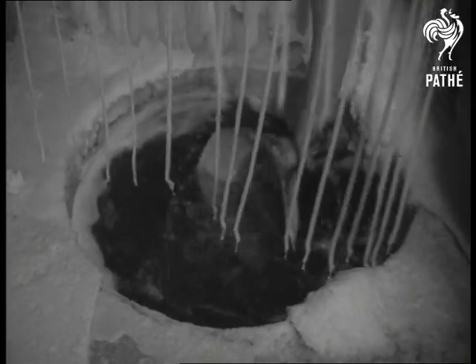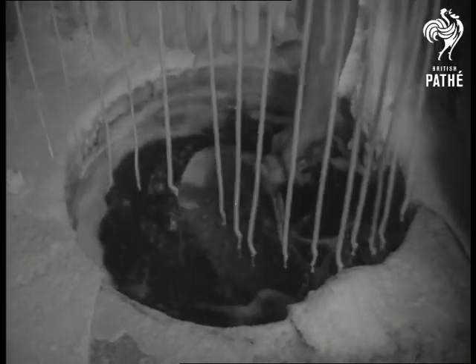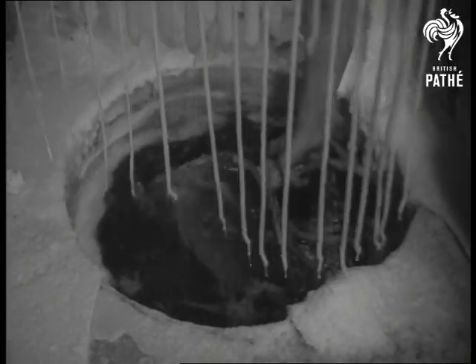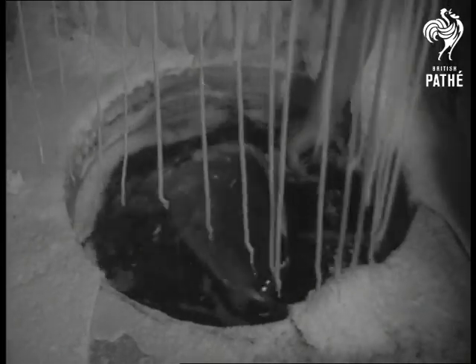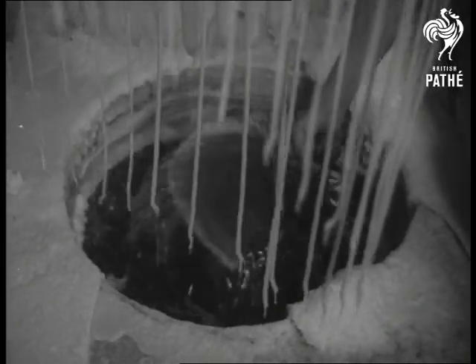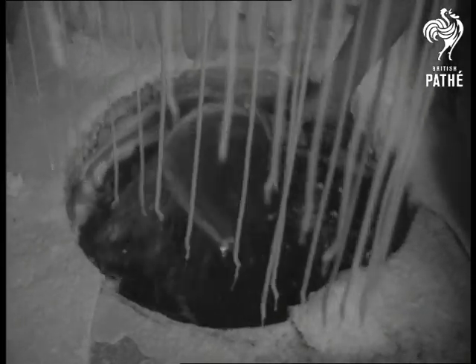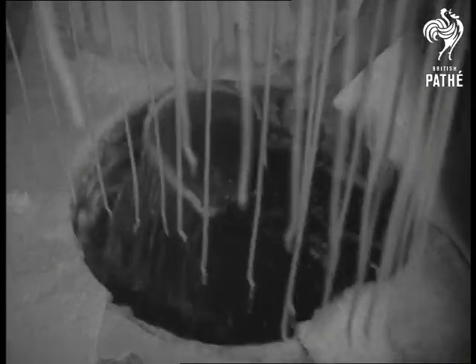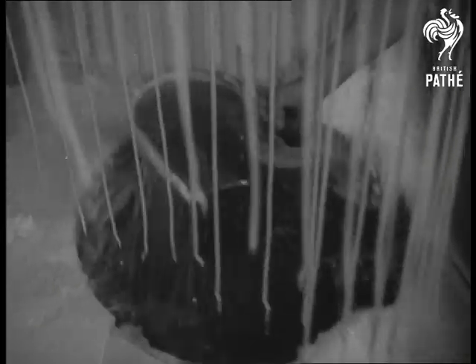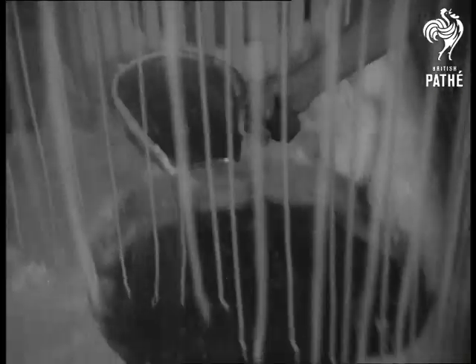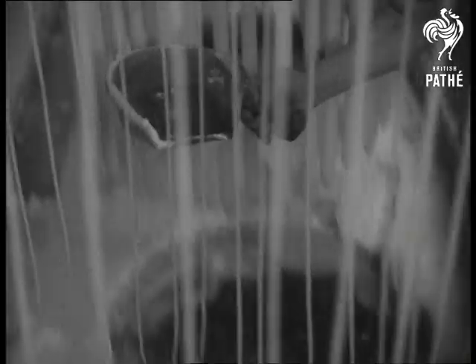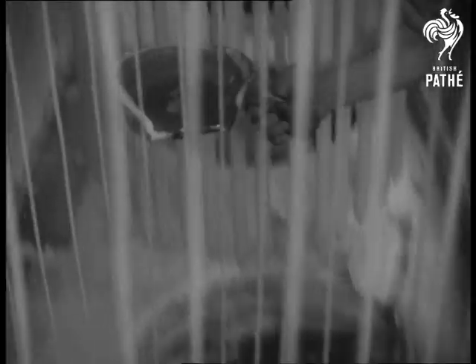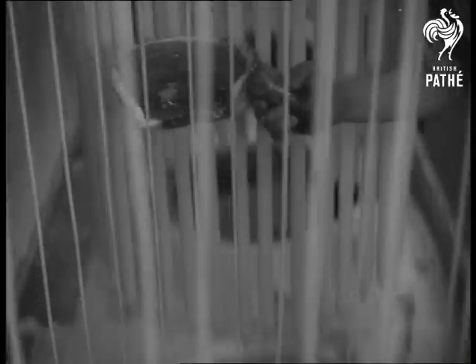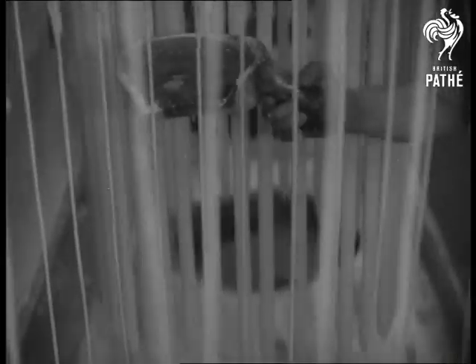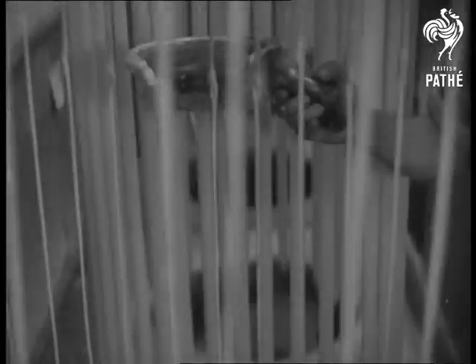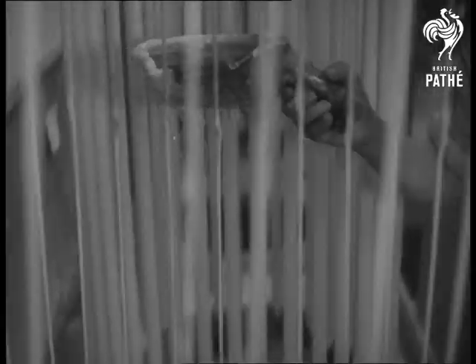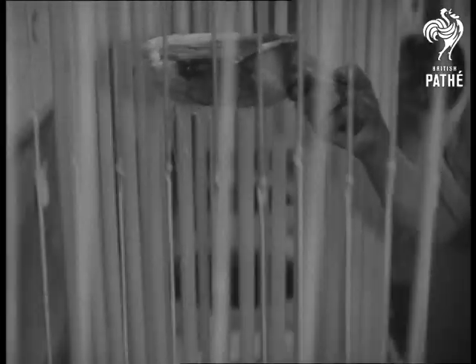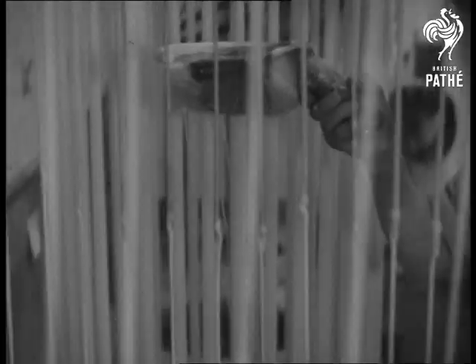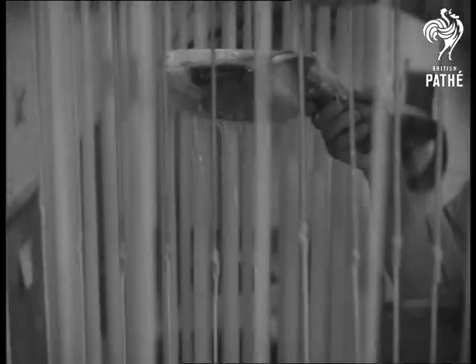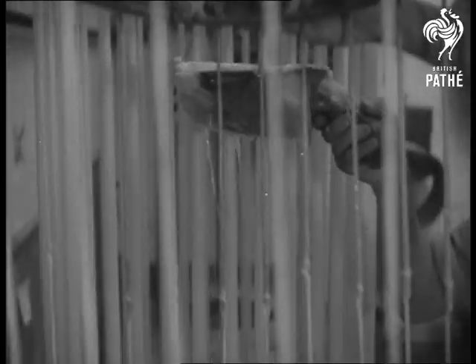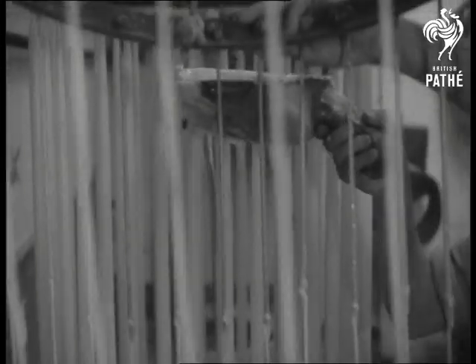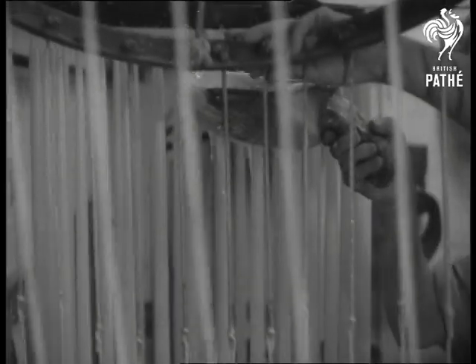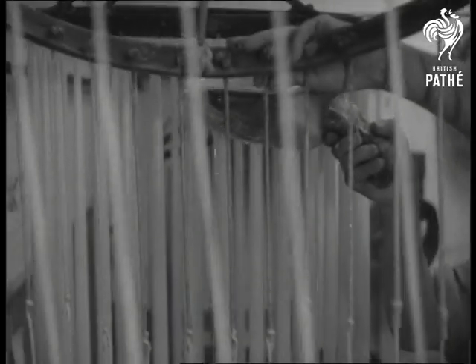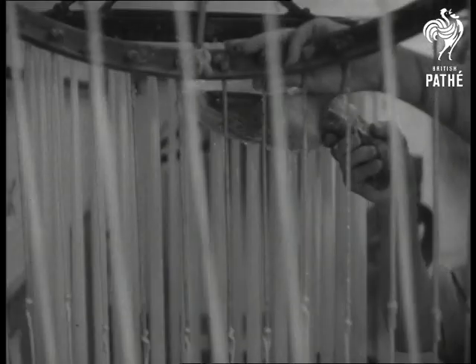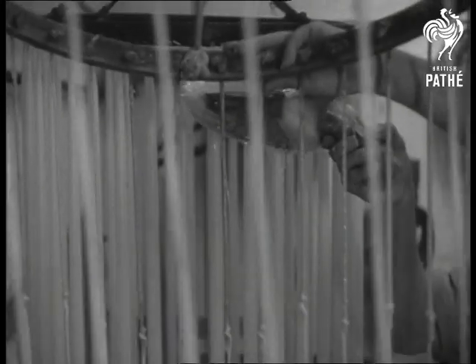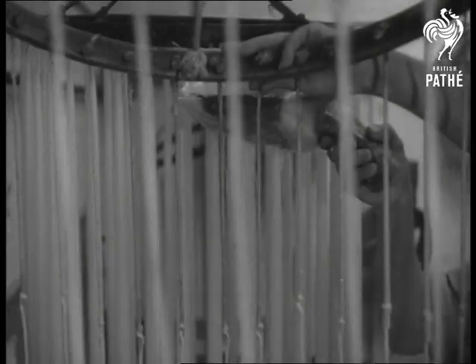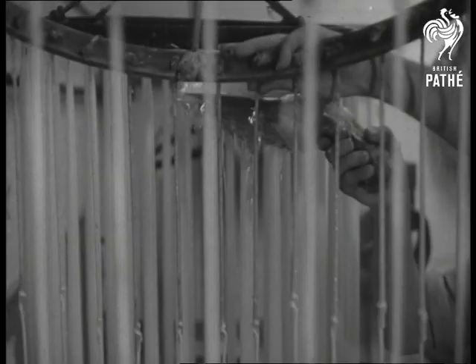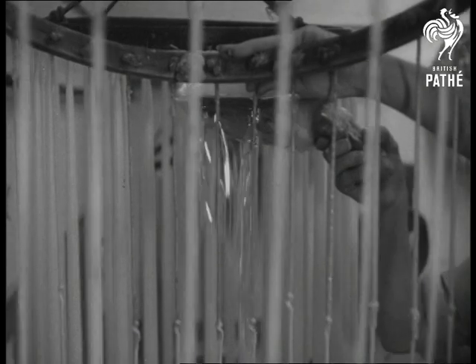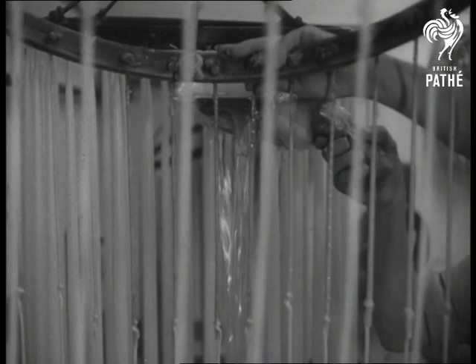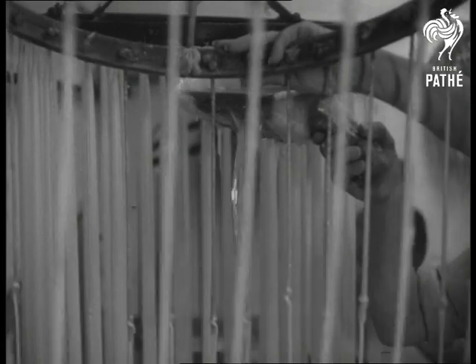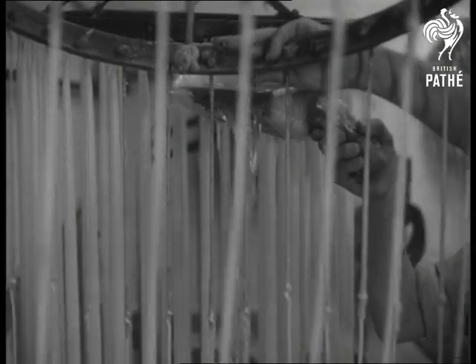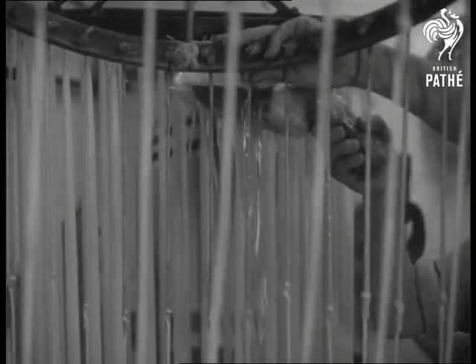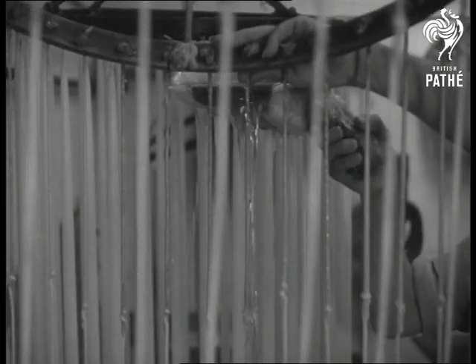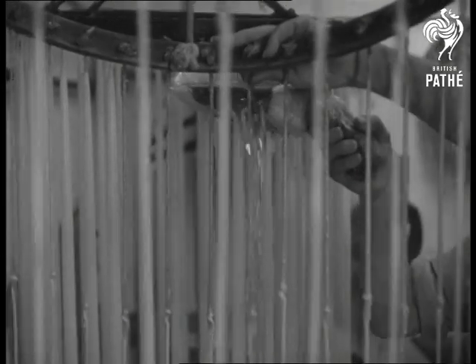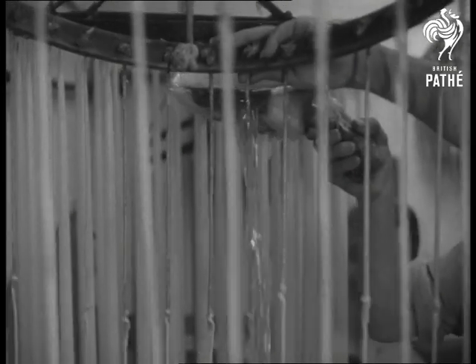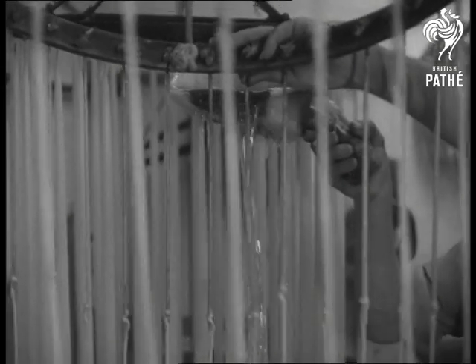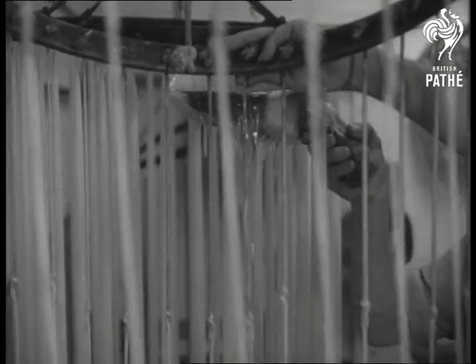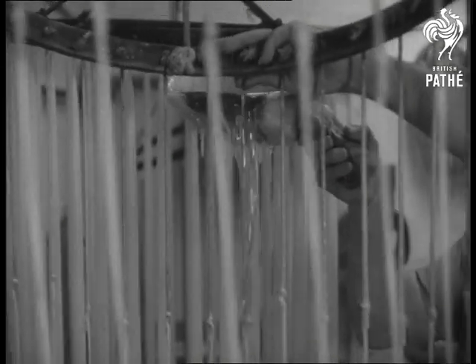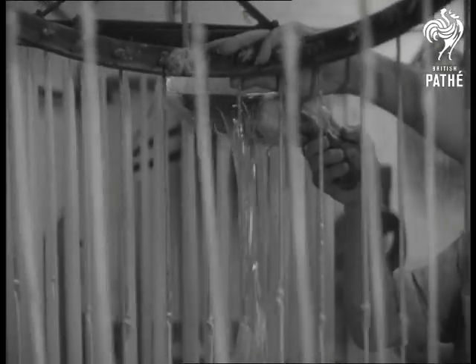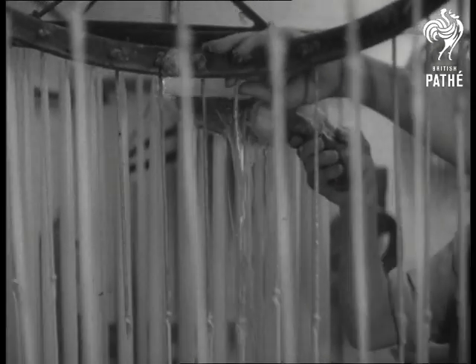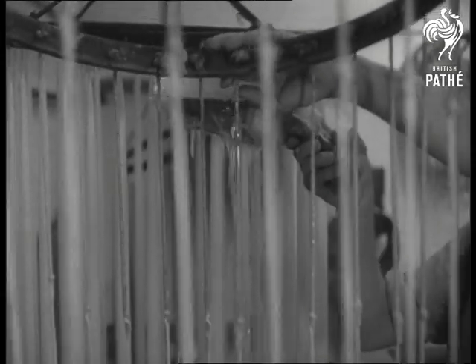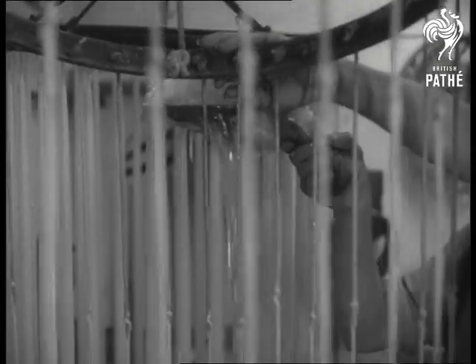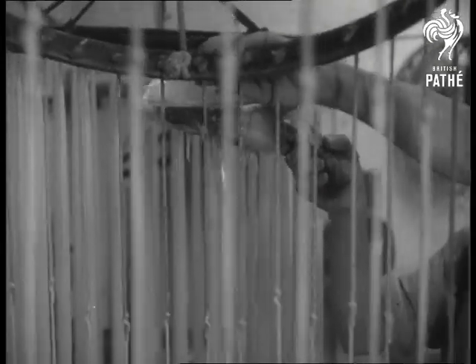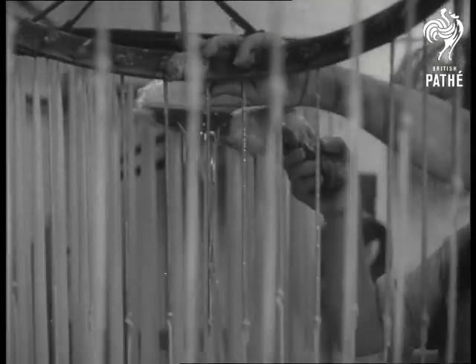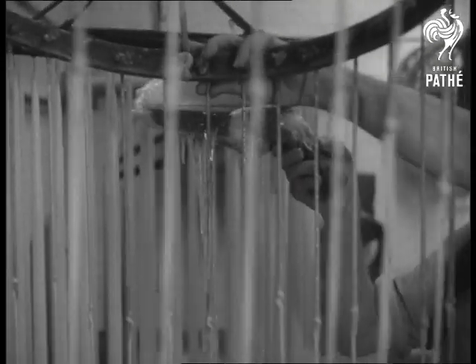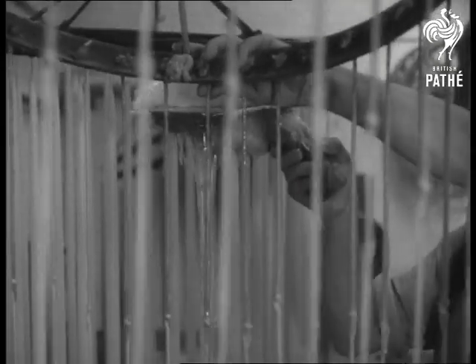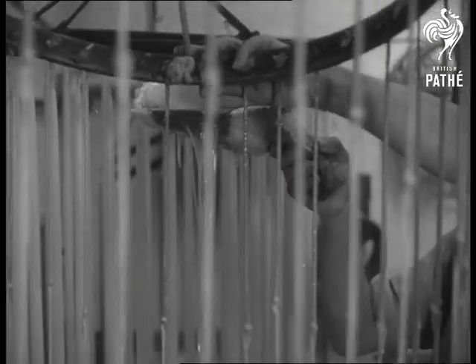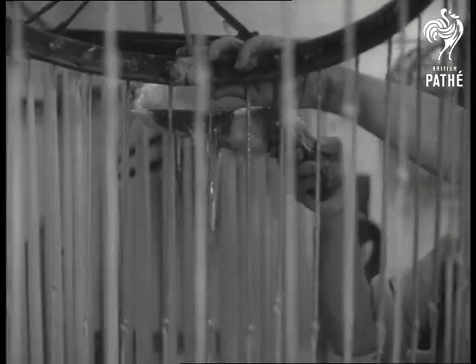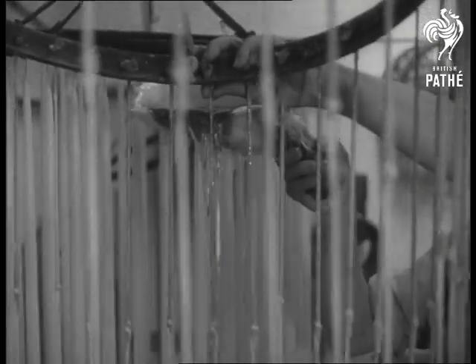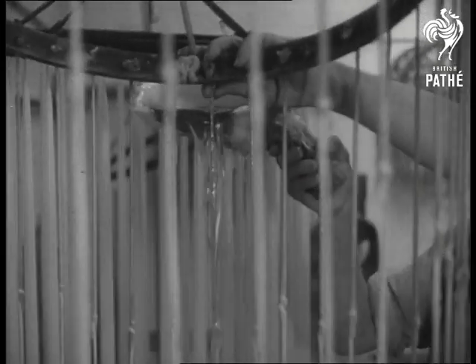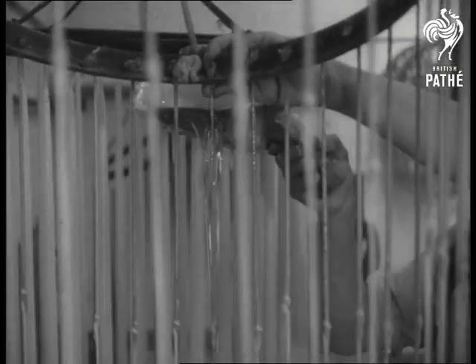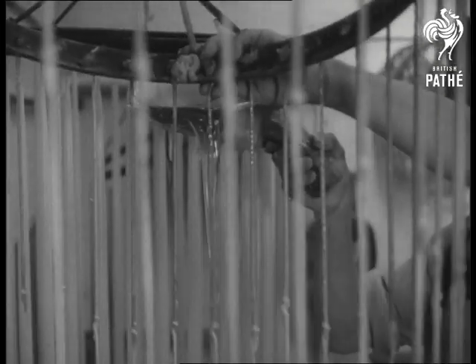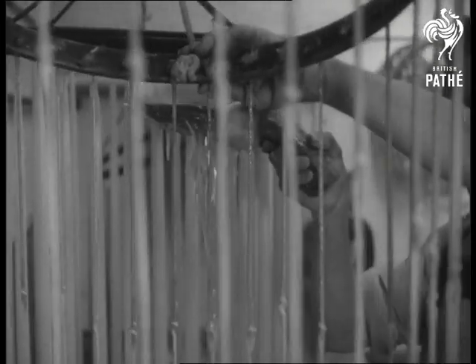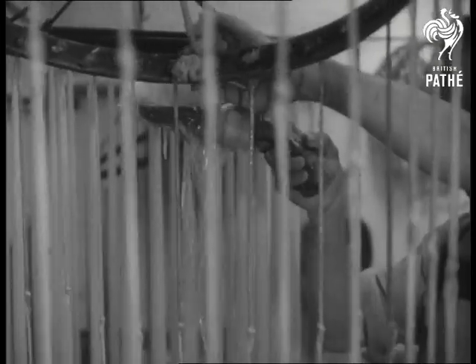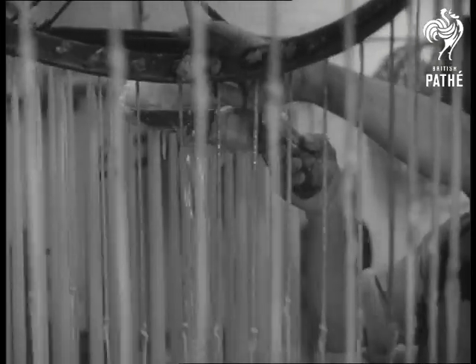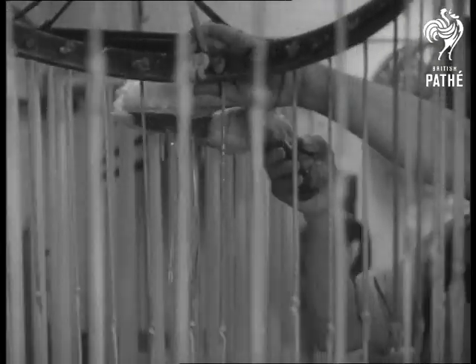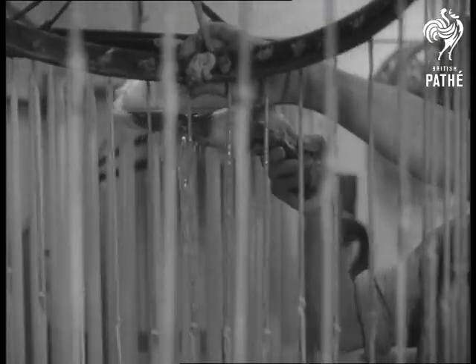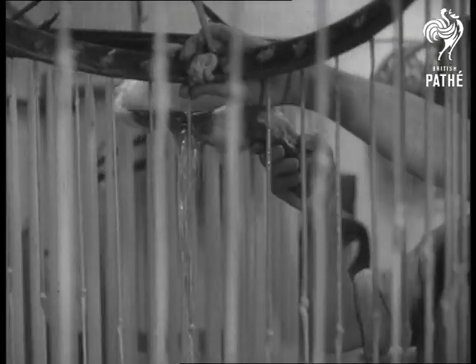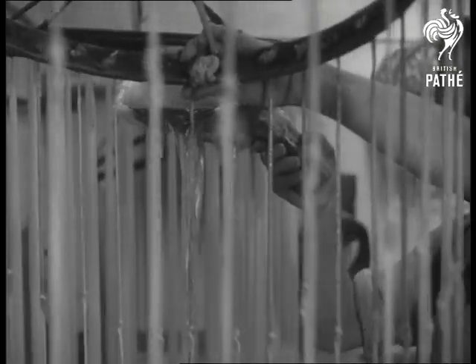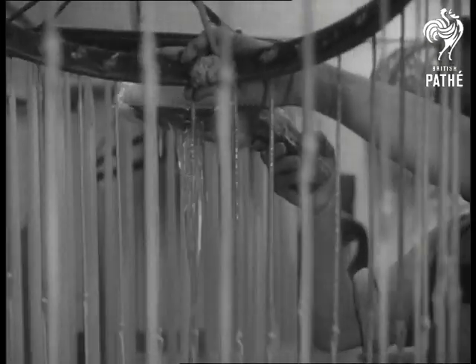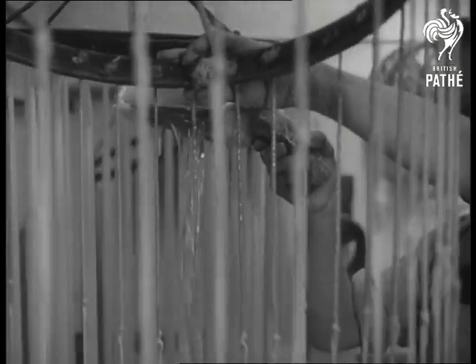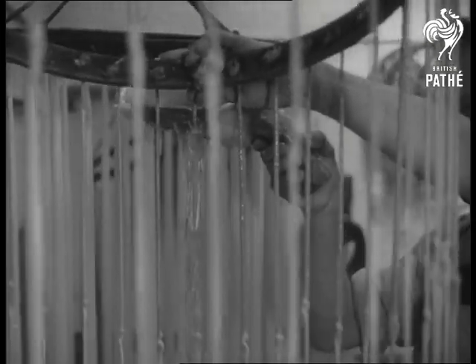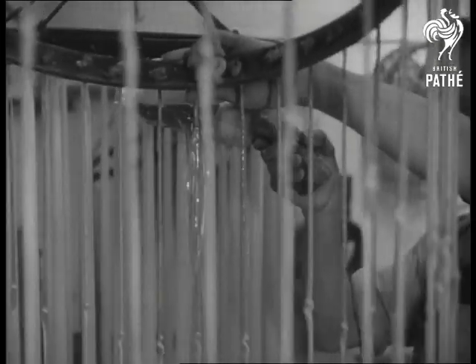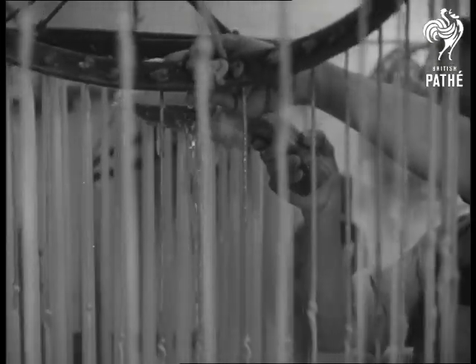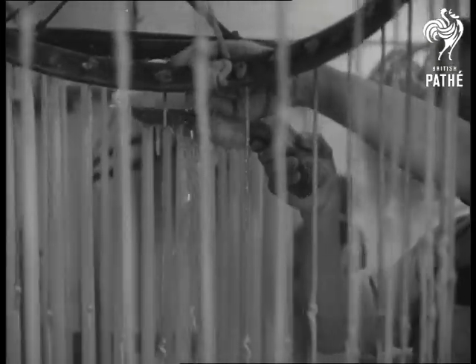Depending on the size, one candle may take several days to make. Only a handful of chandlers remain skilled in the craft.